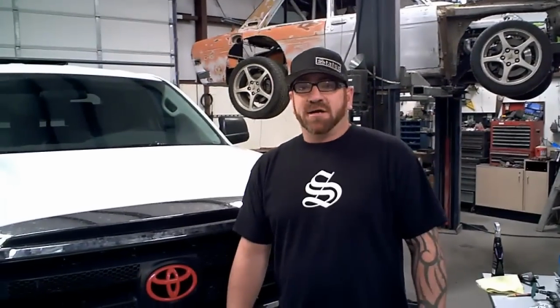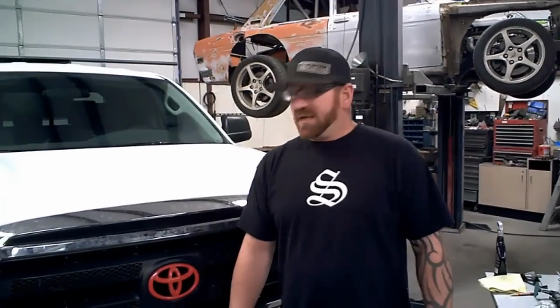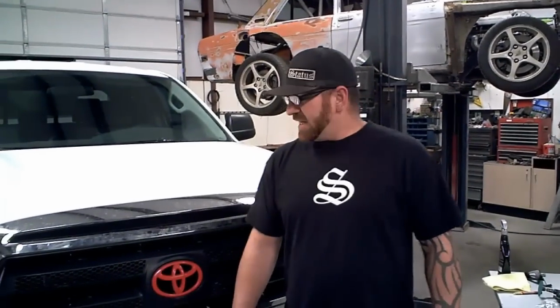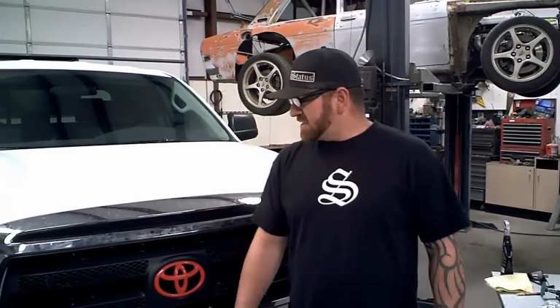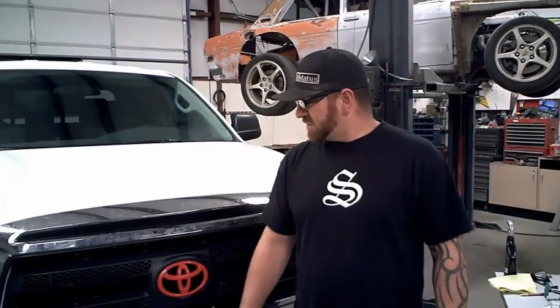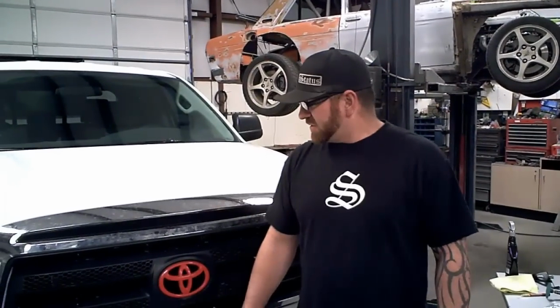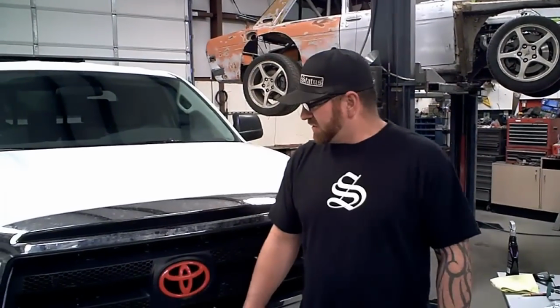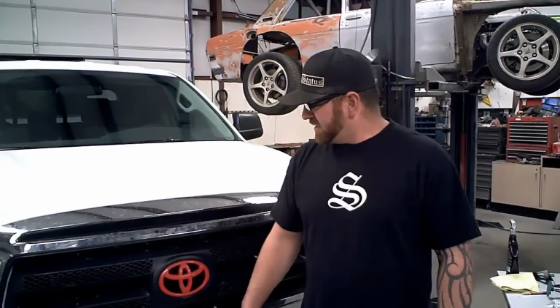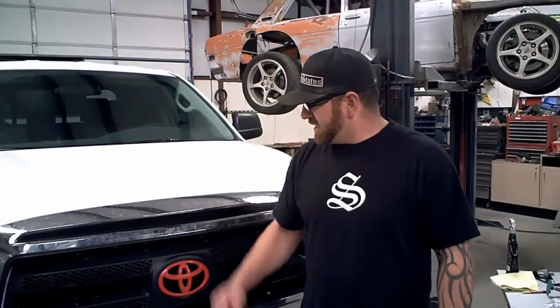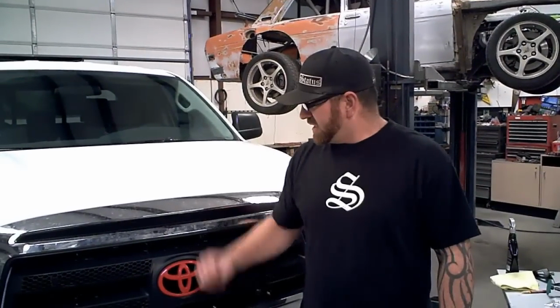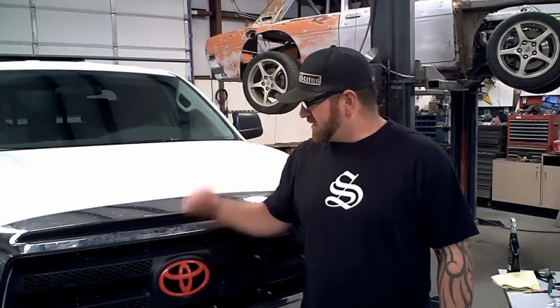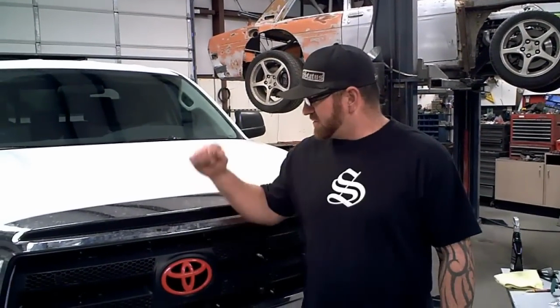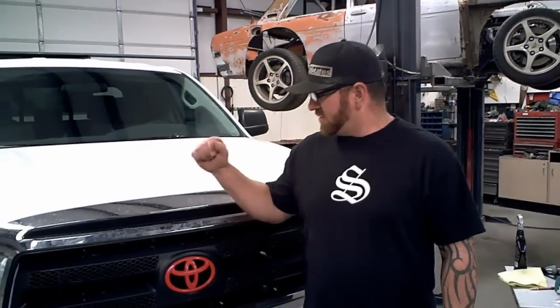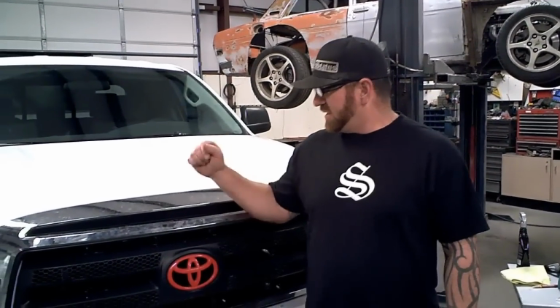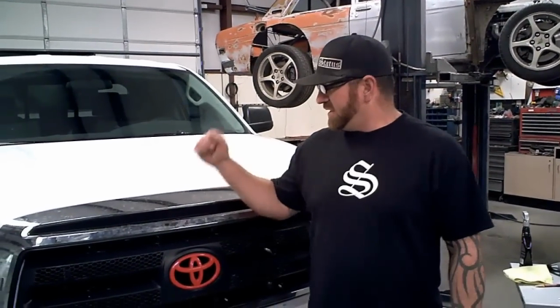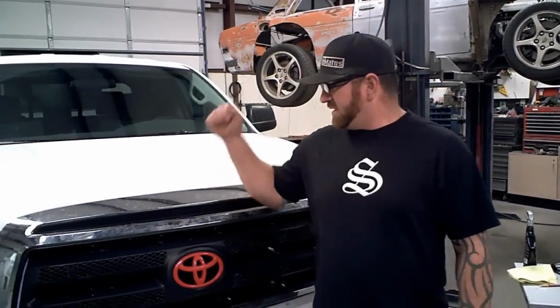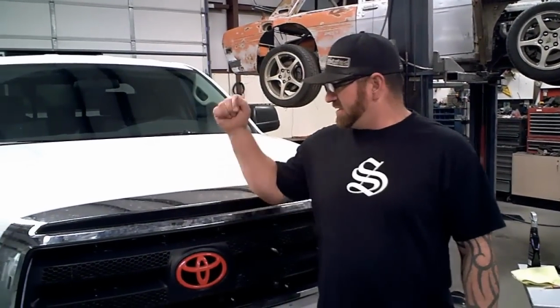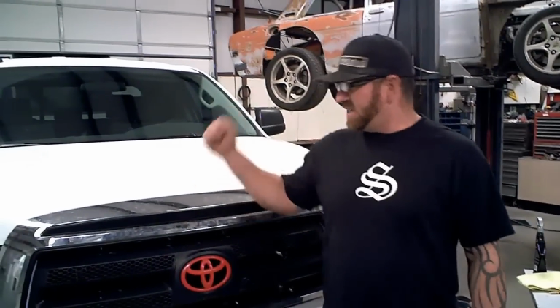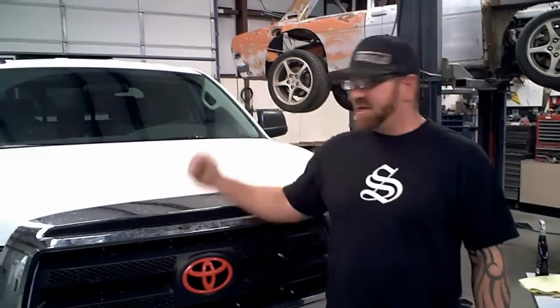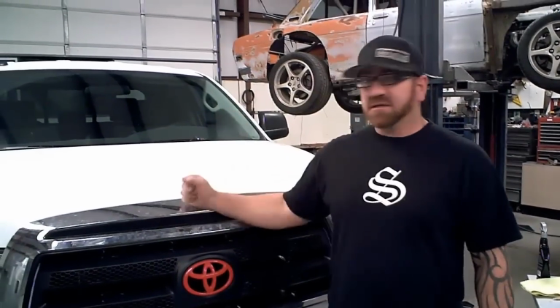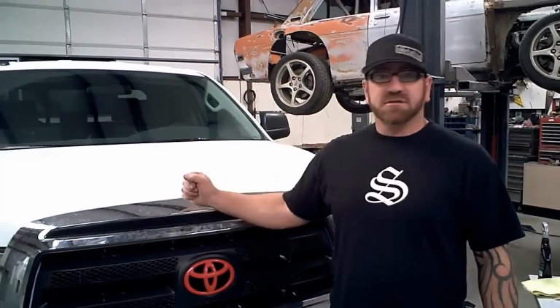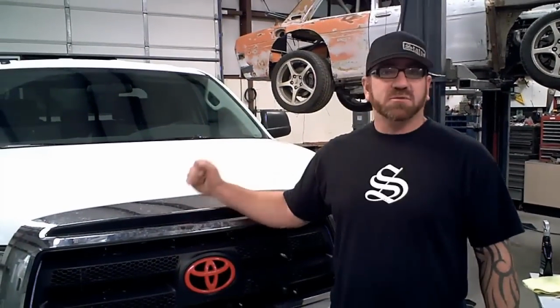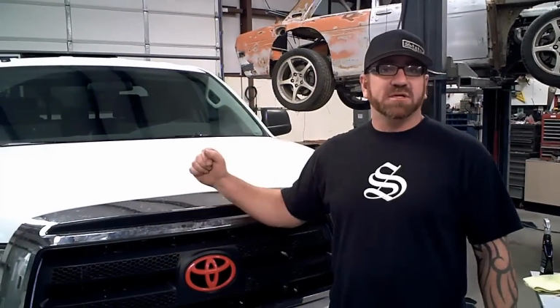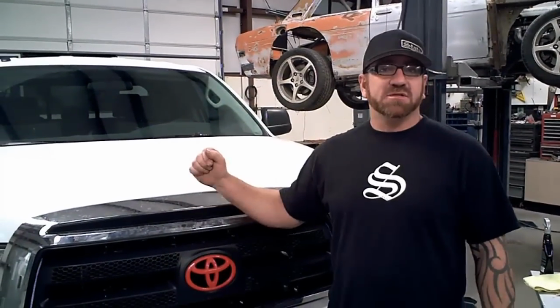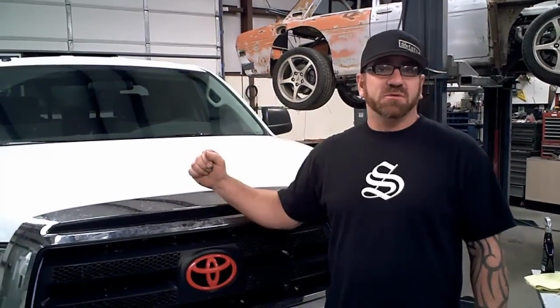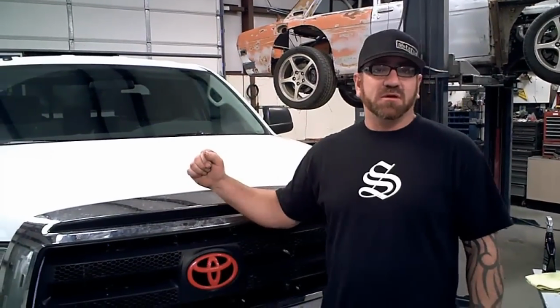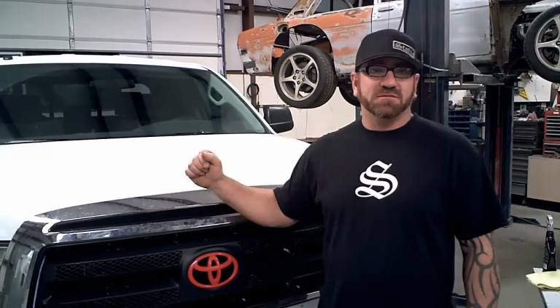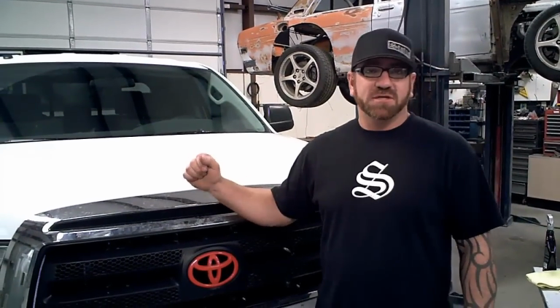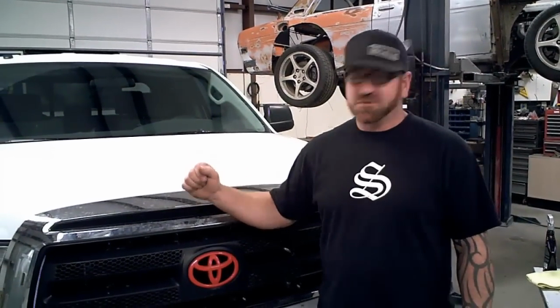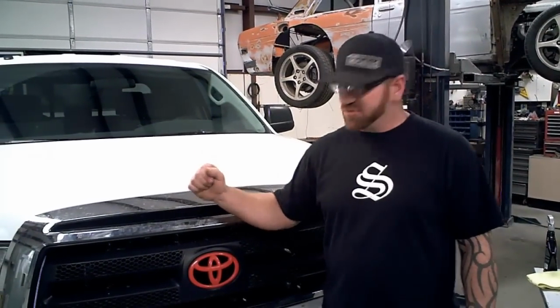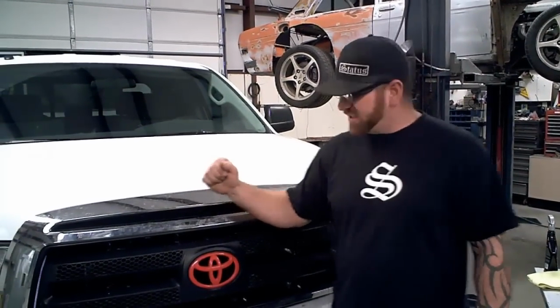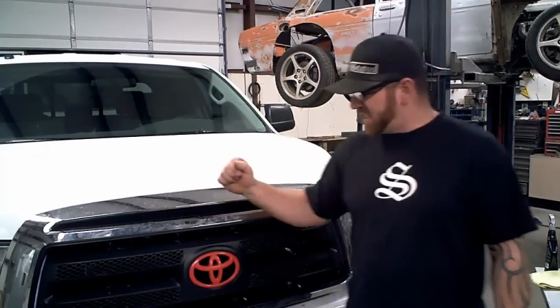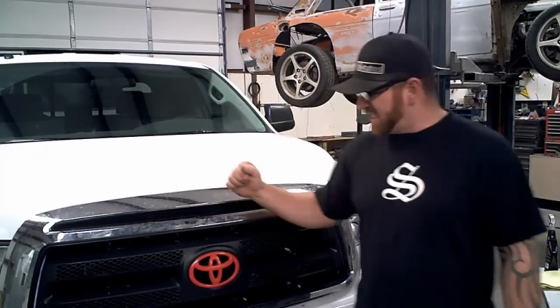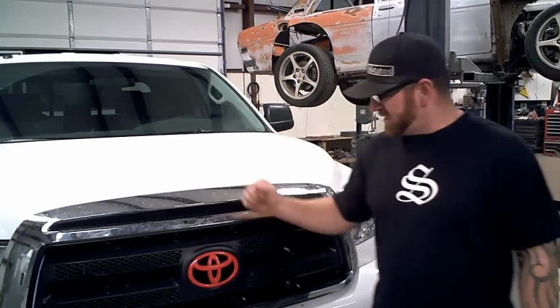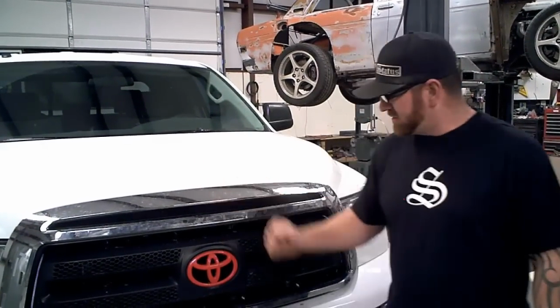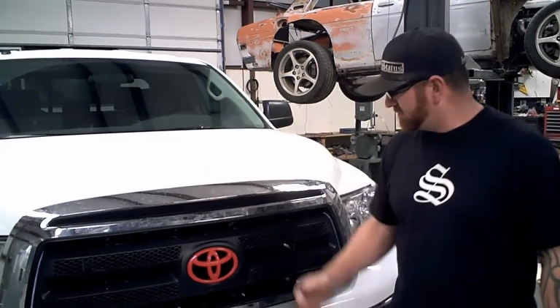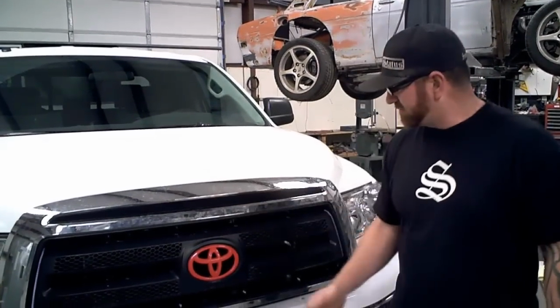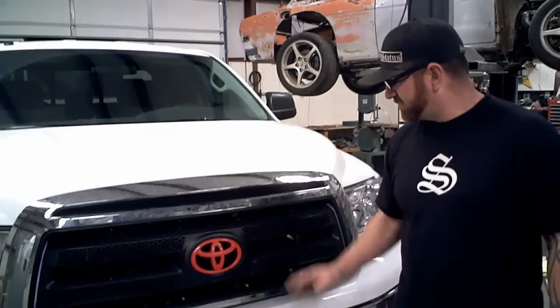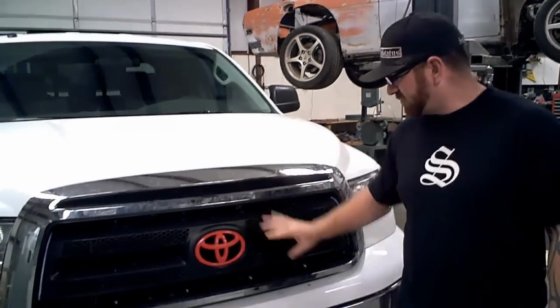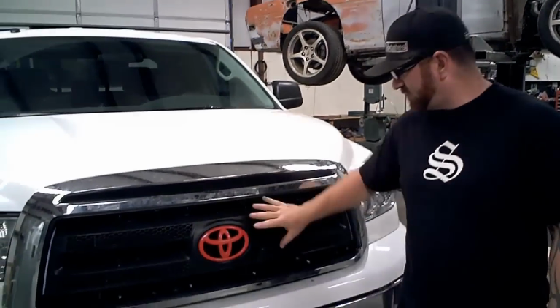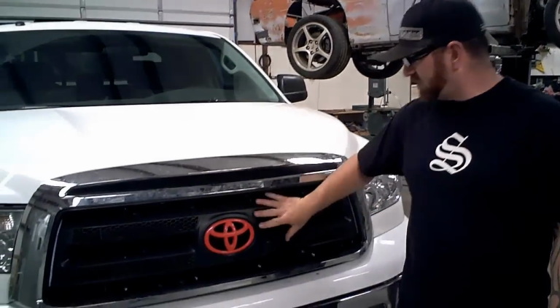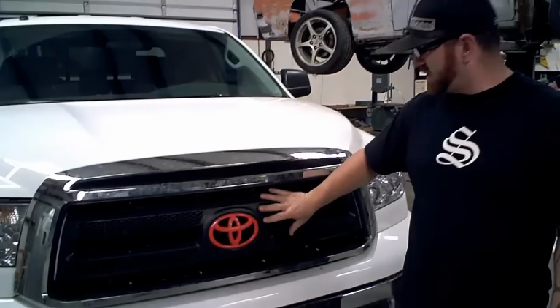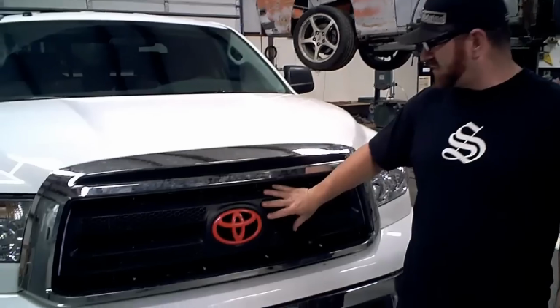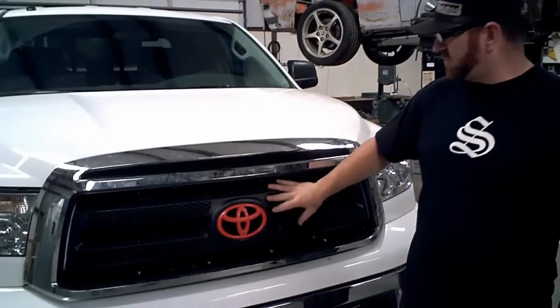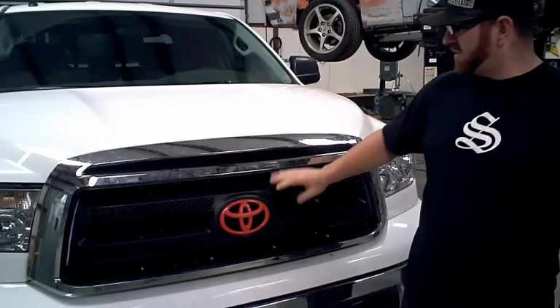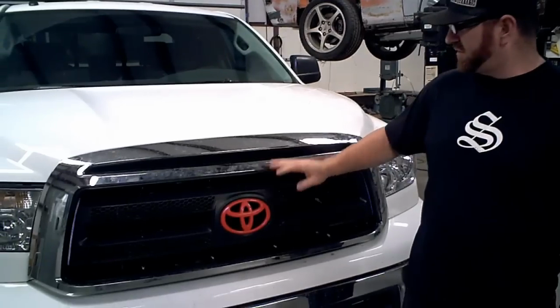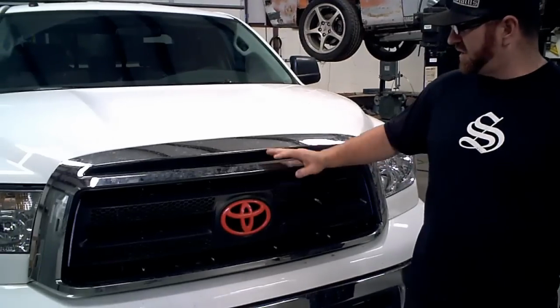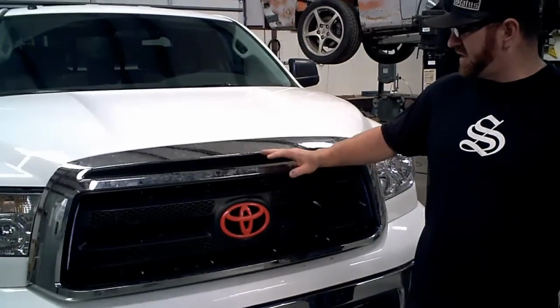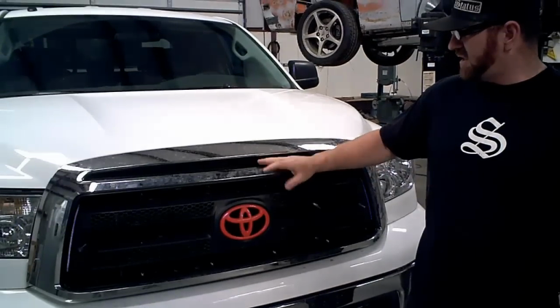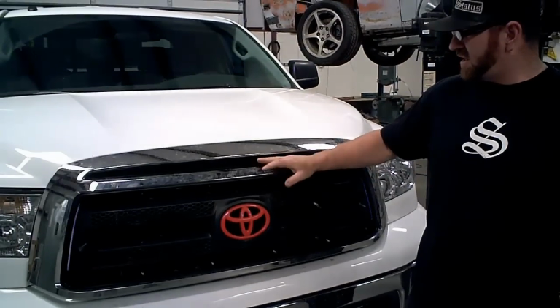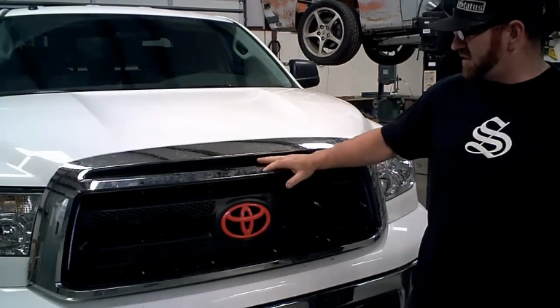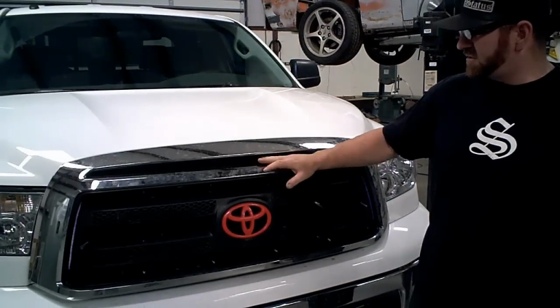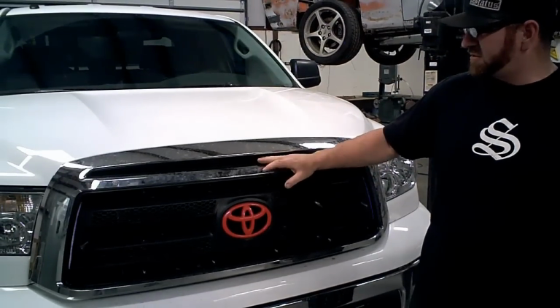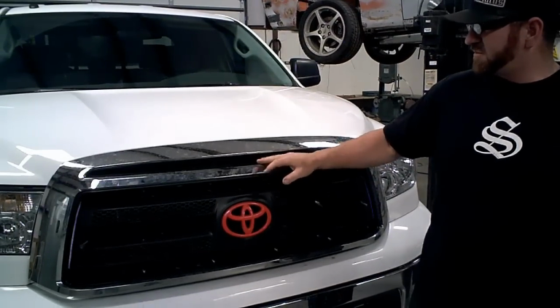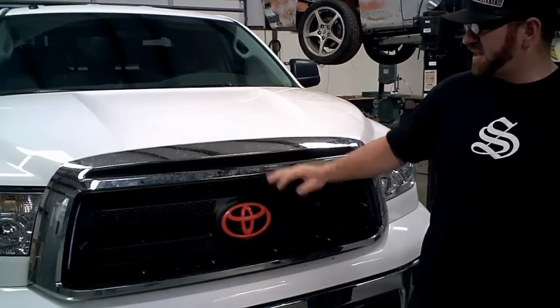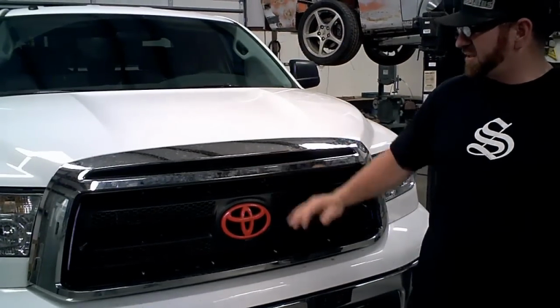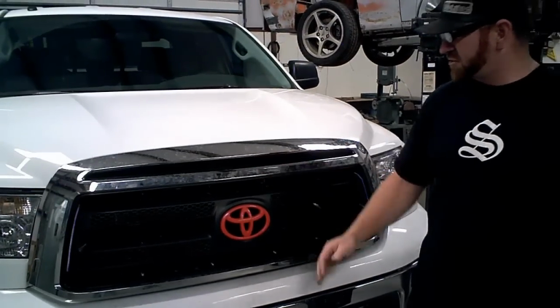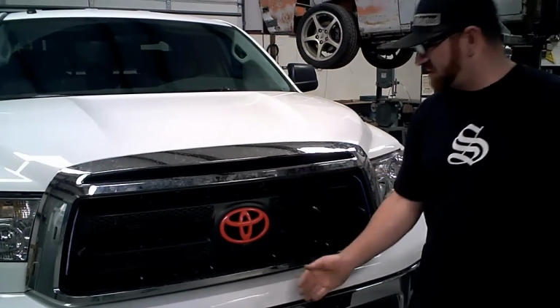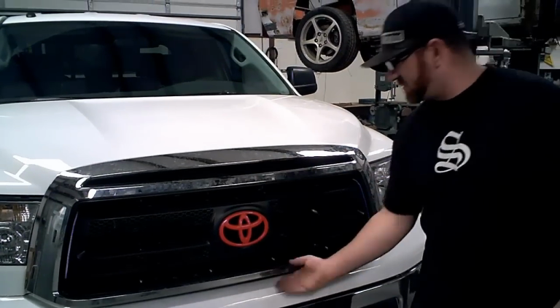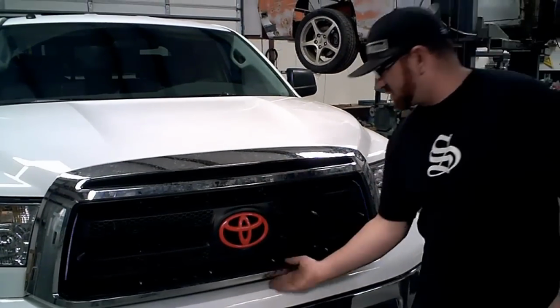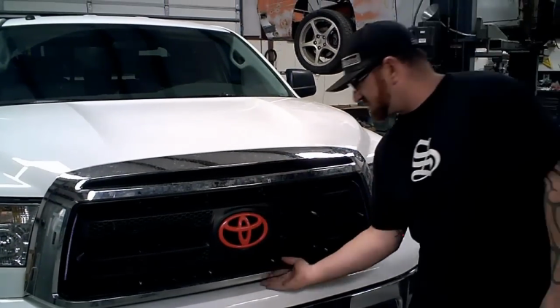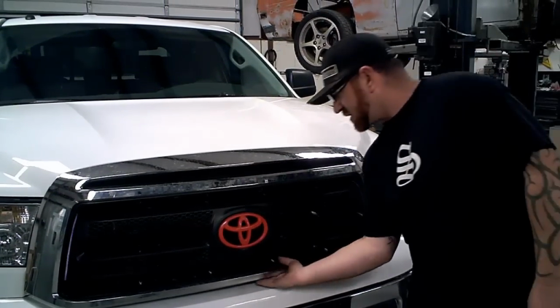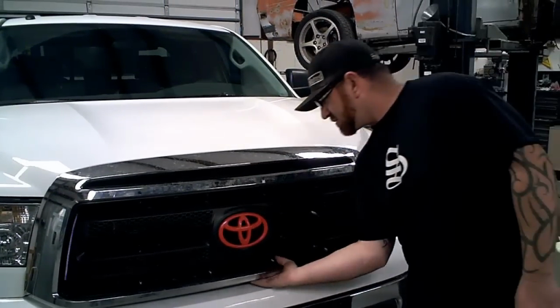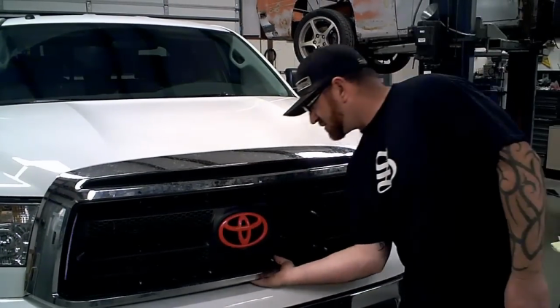Alright guys, we're doing a 2010-2012 Tundra today, full grill with the spike strip on top.